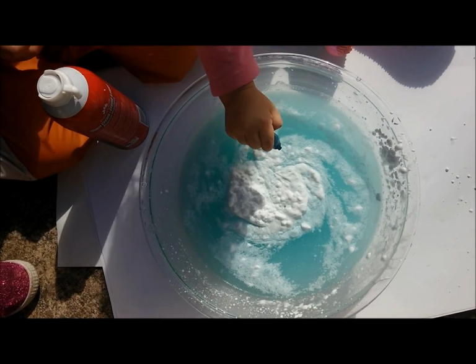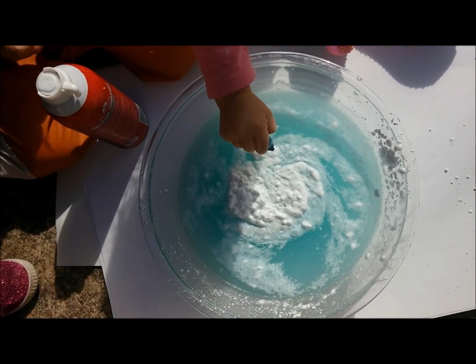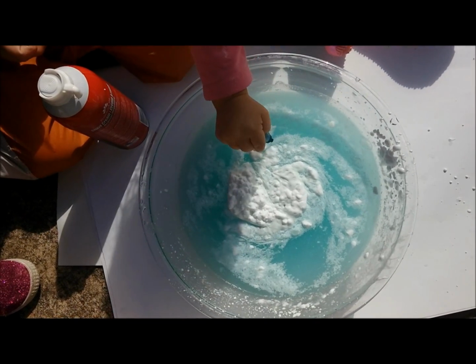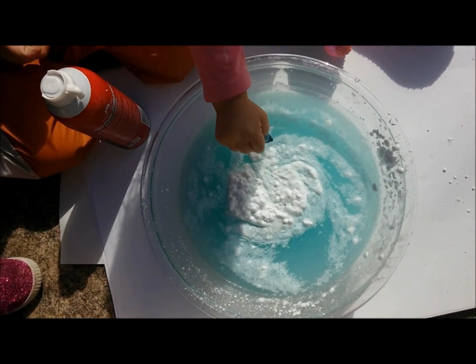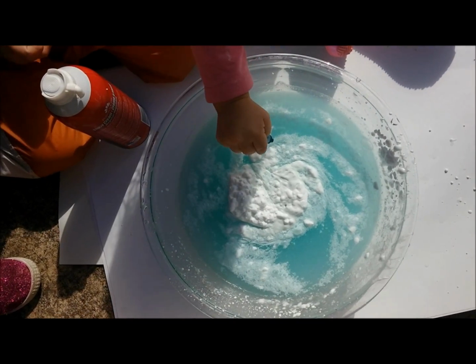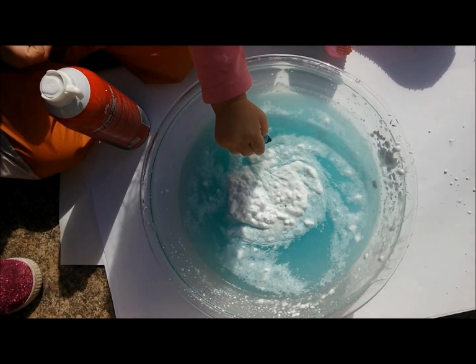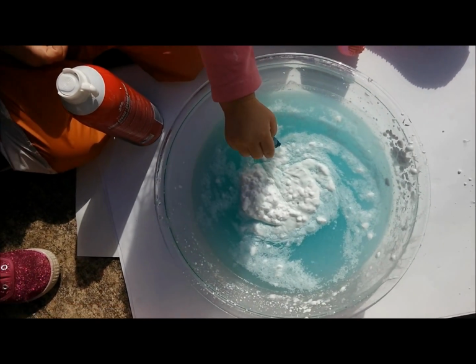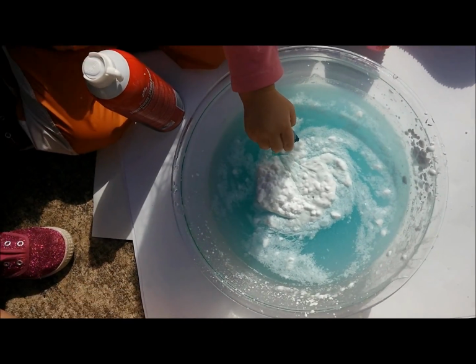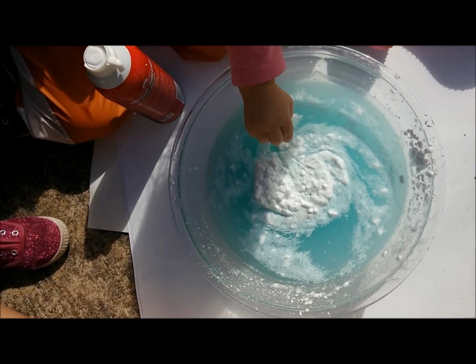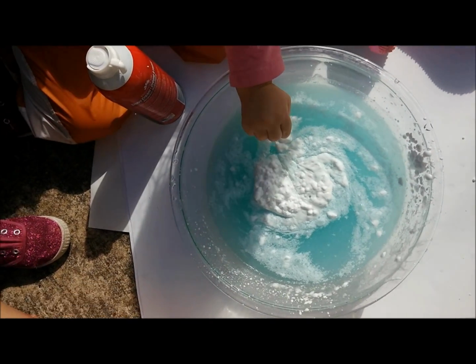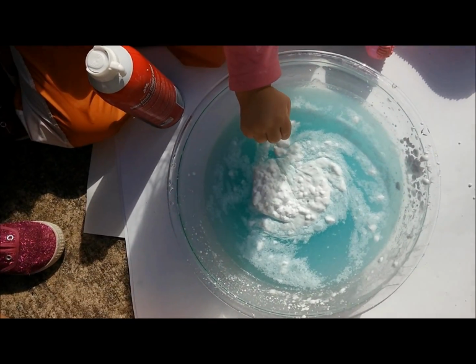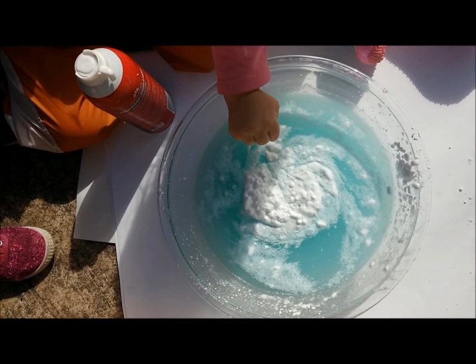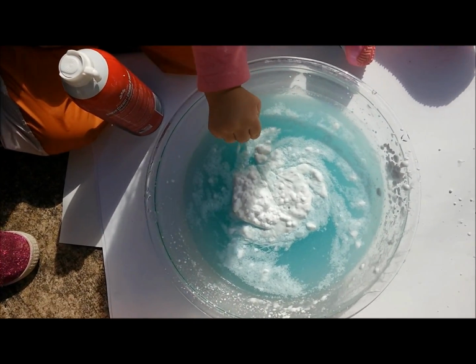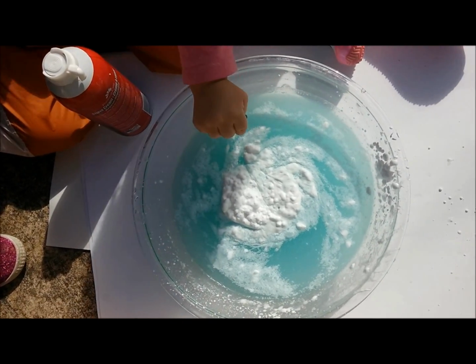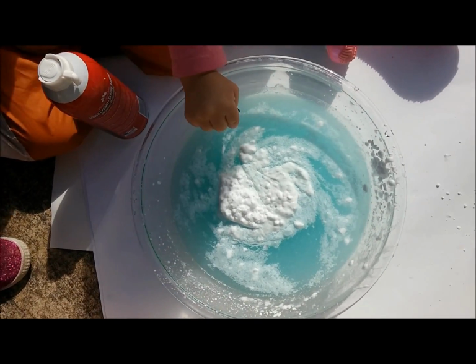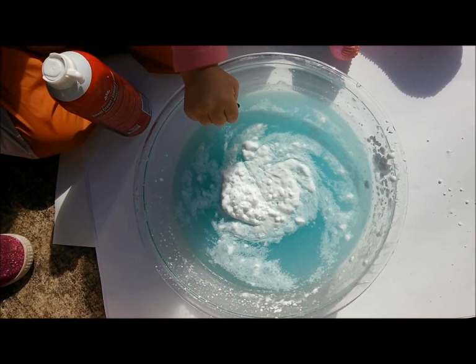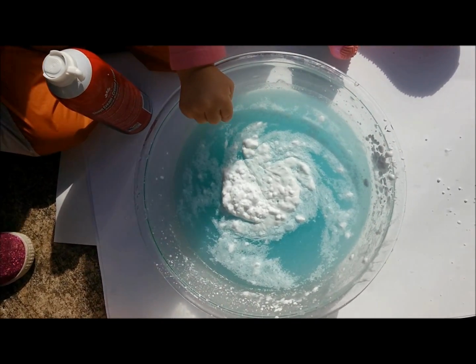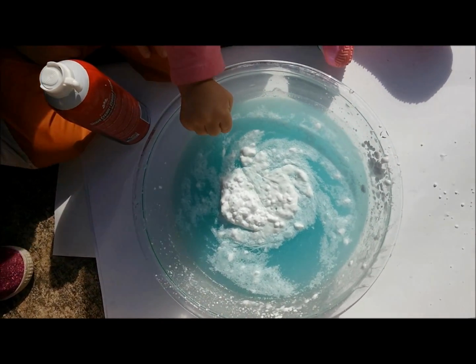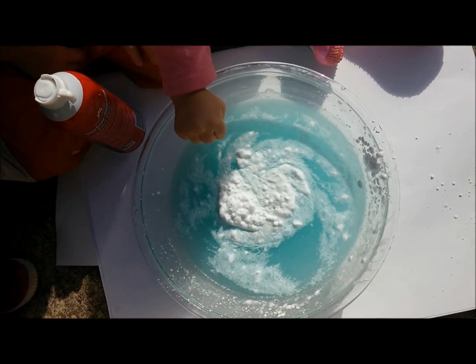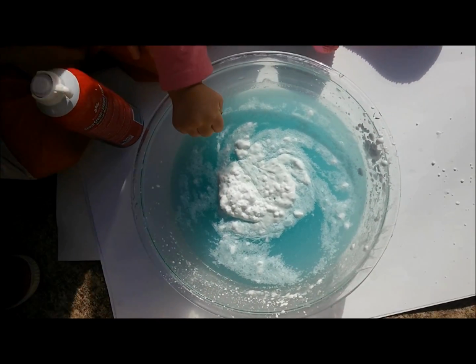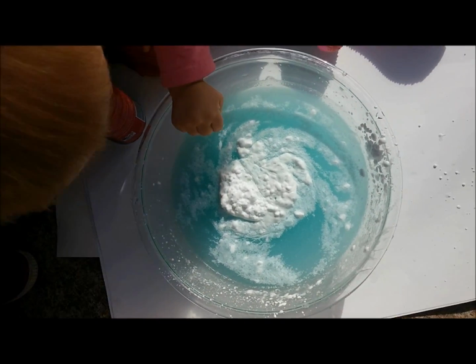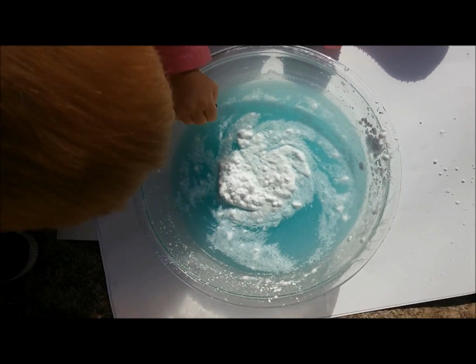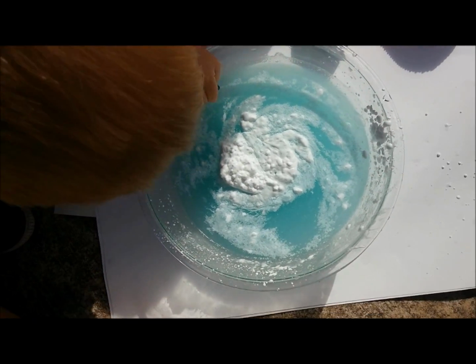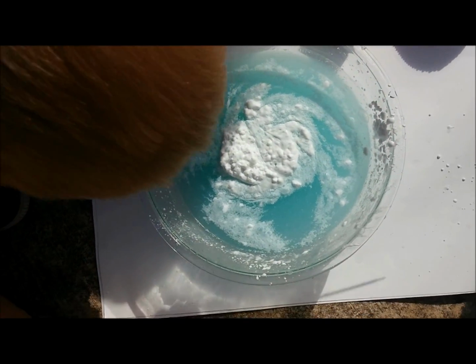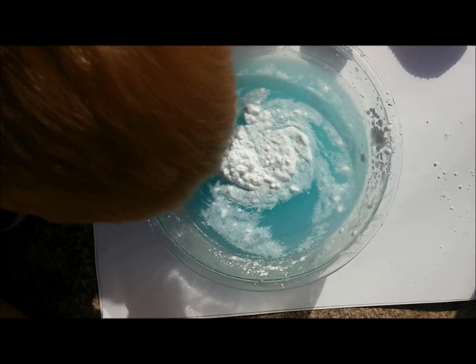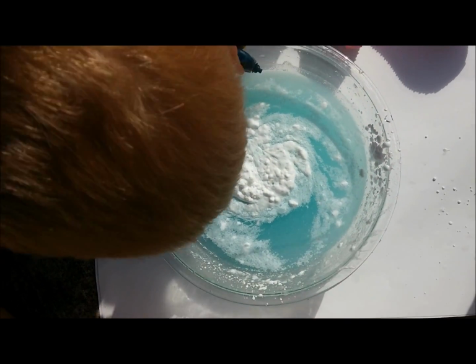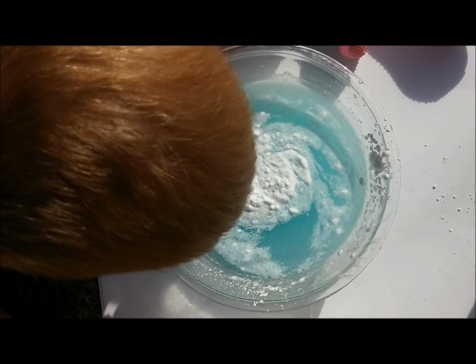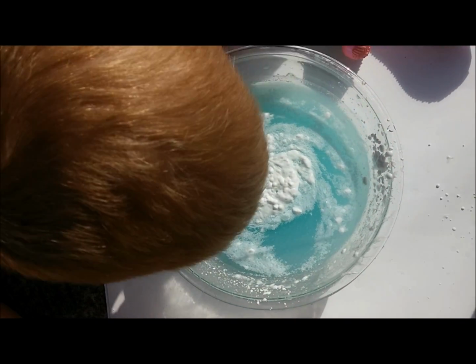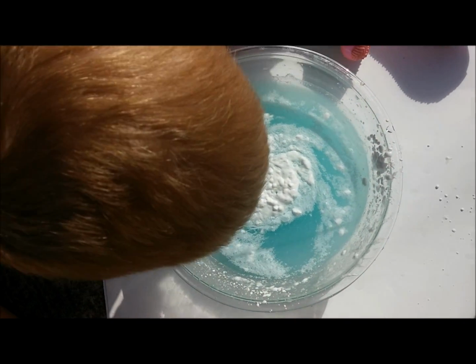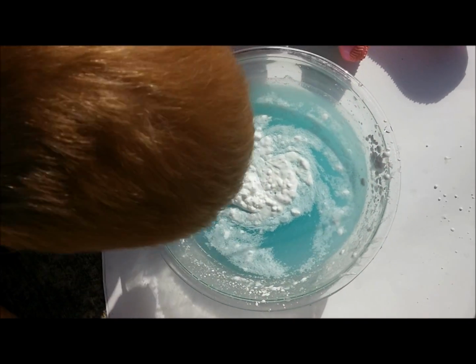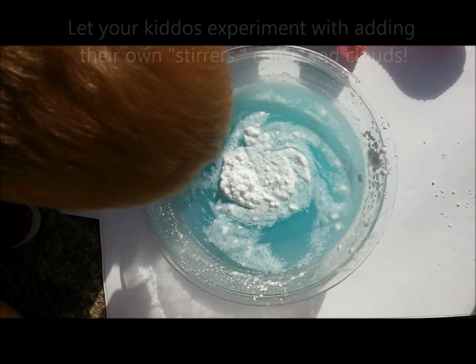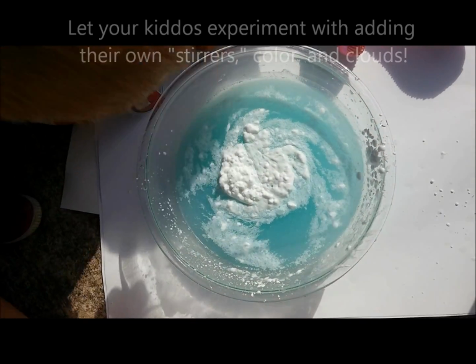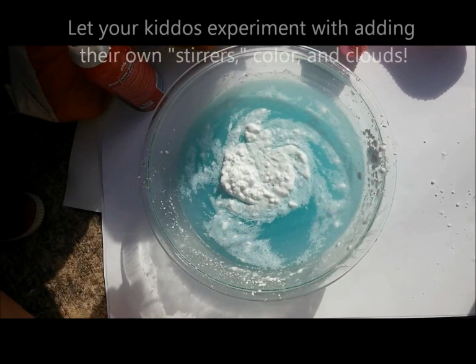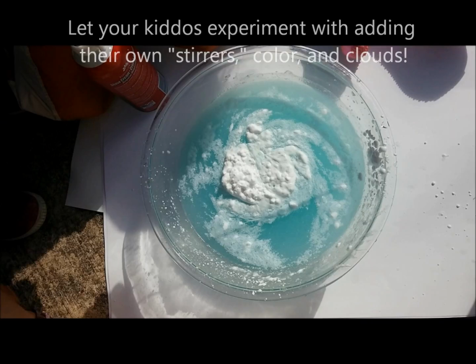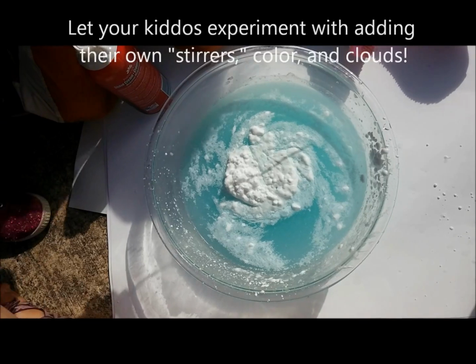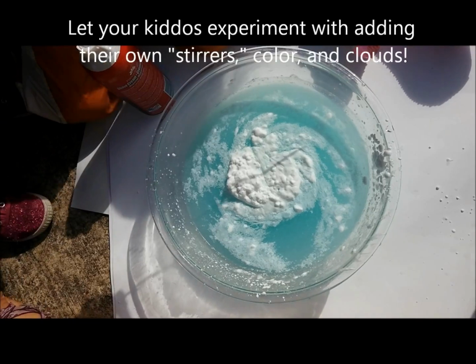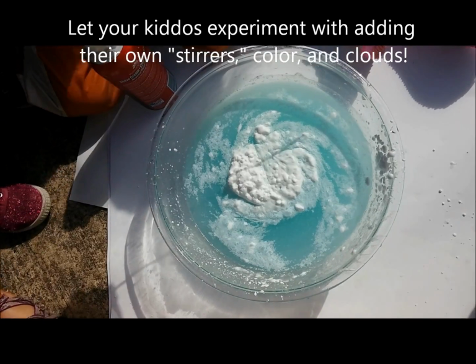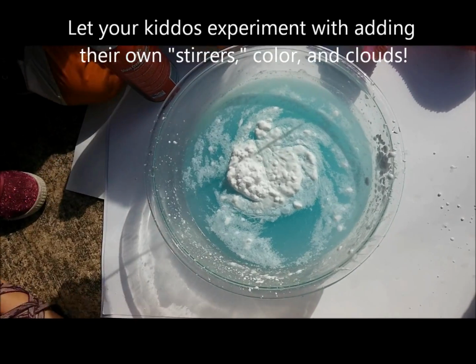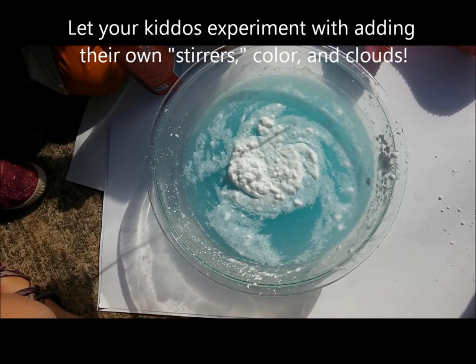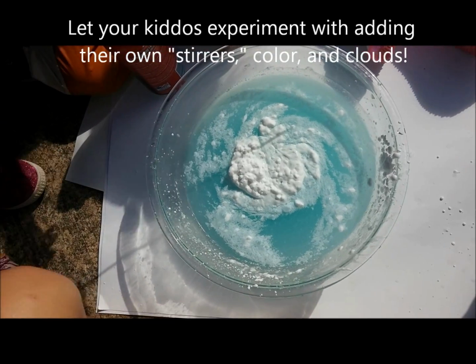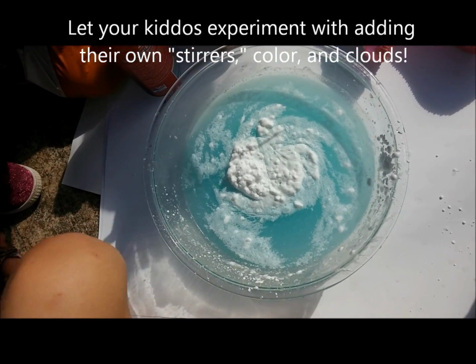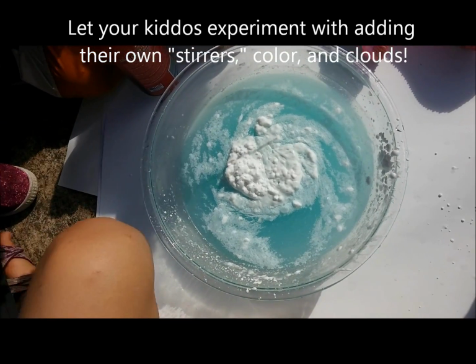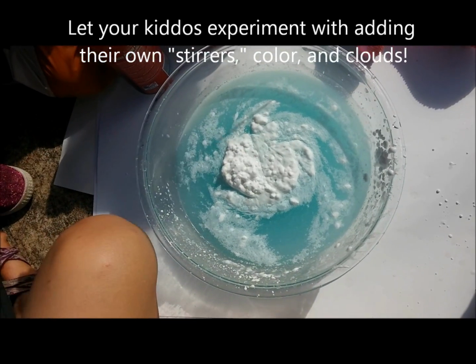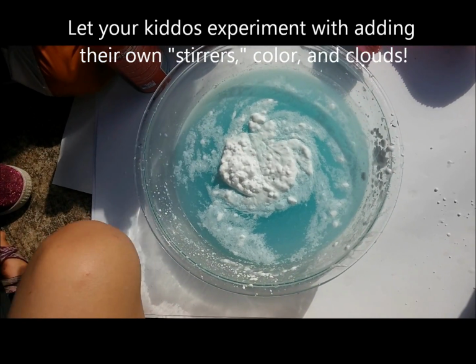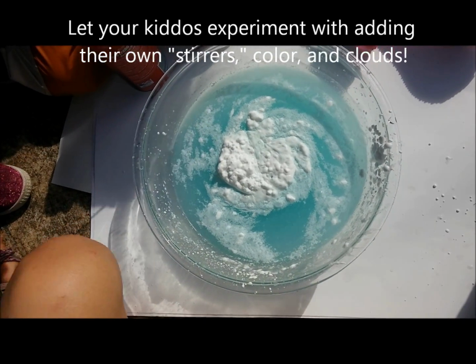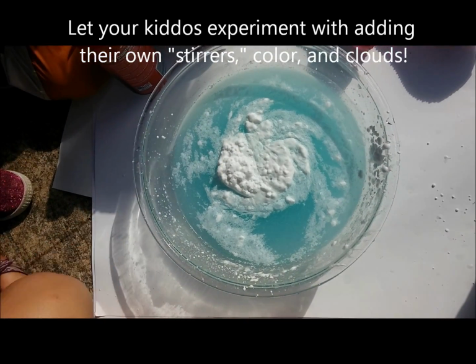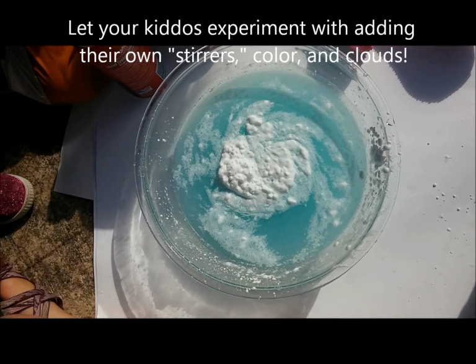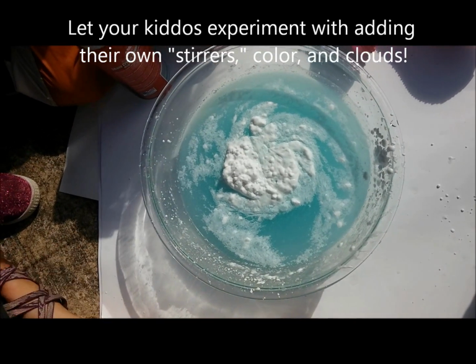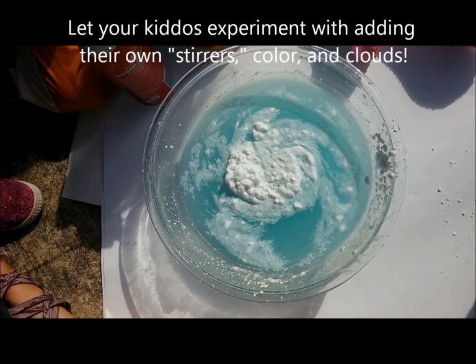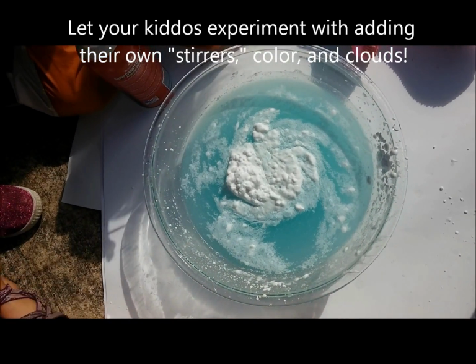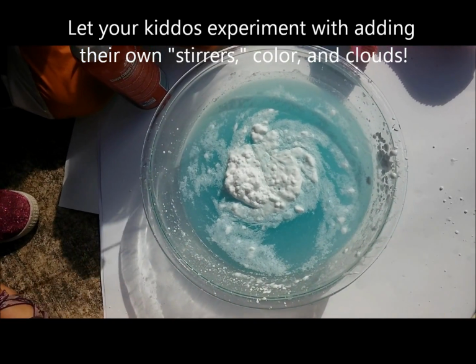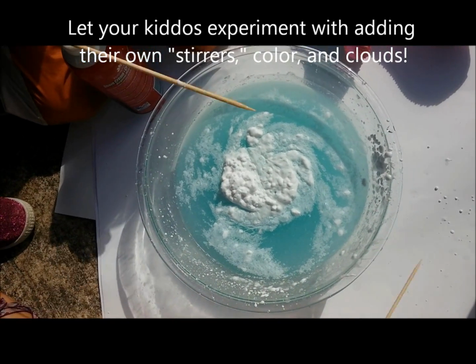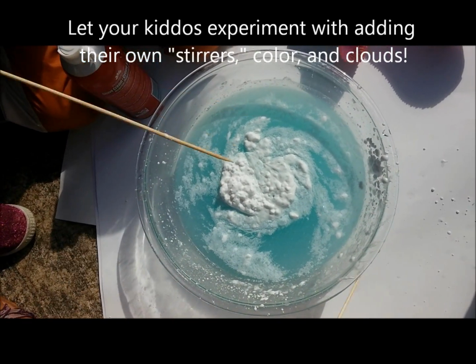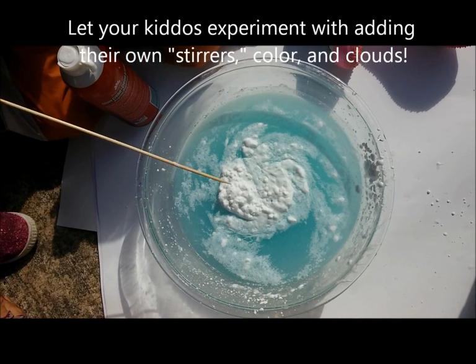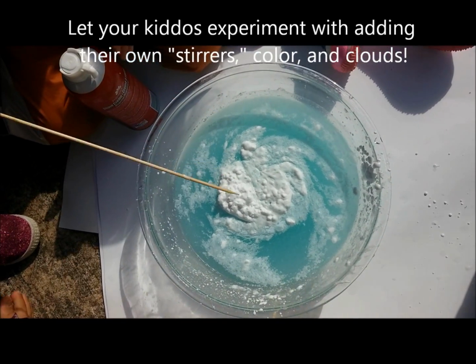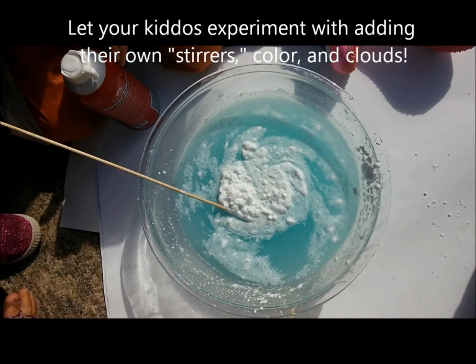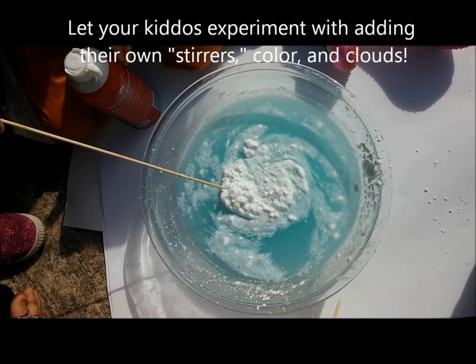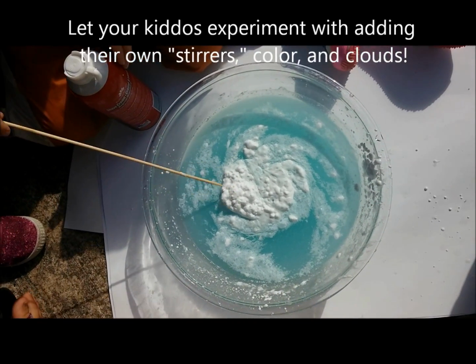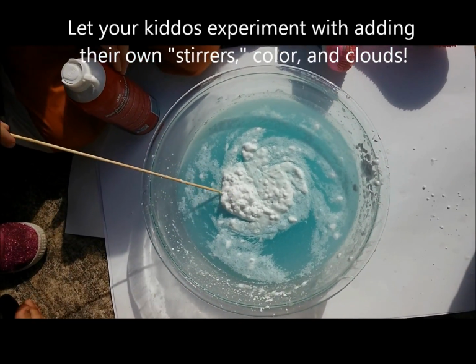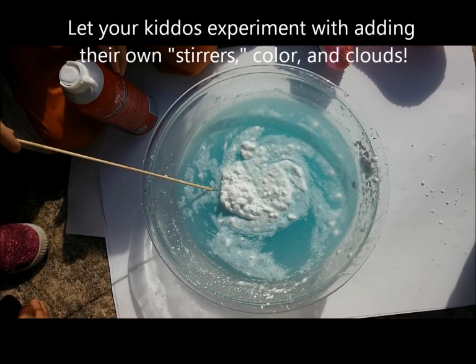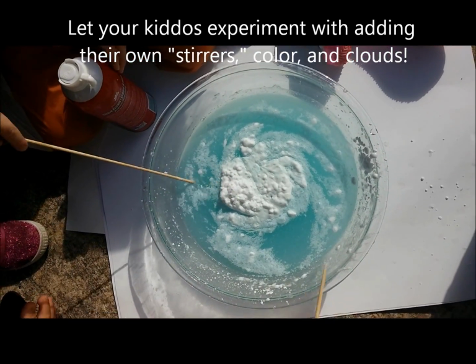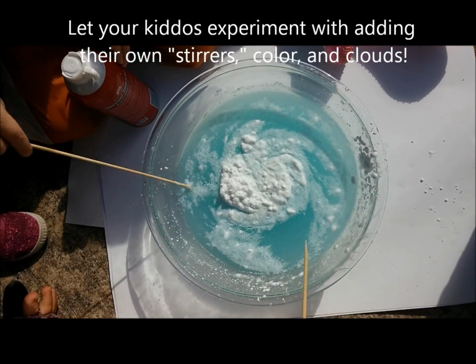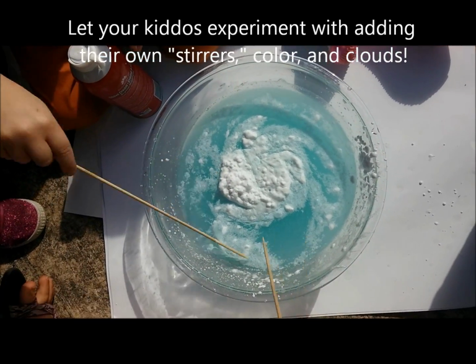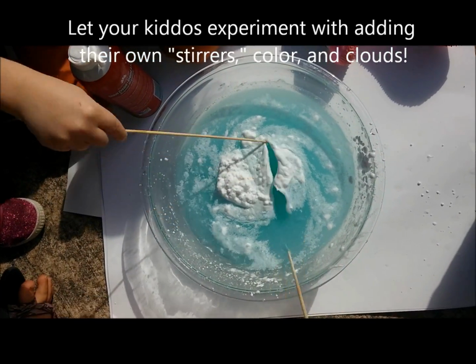At this point we are going to give everybody a stick because everybody loves to give the hurricane a stir. So anyone else who wants to reach in there and help out, go for it.